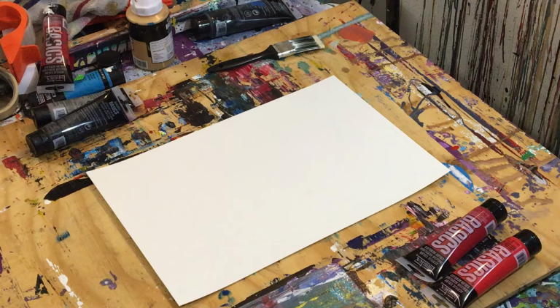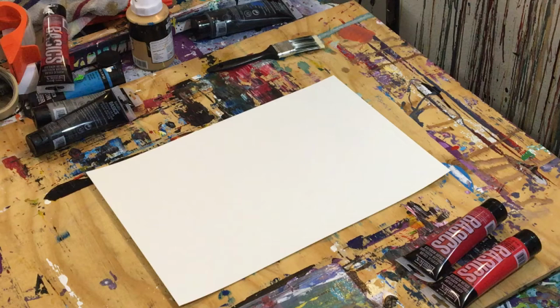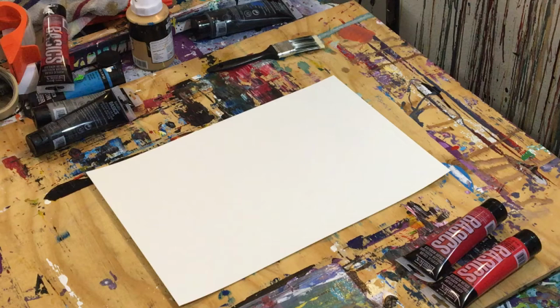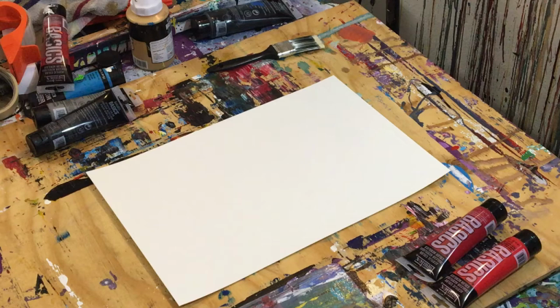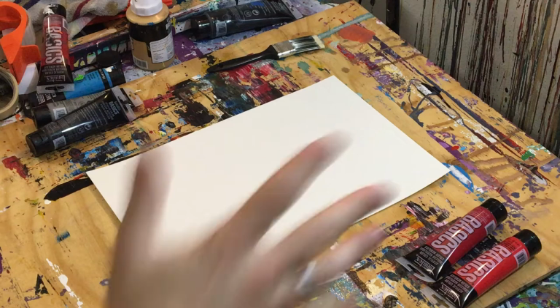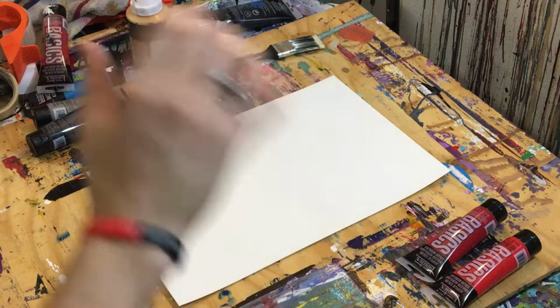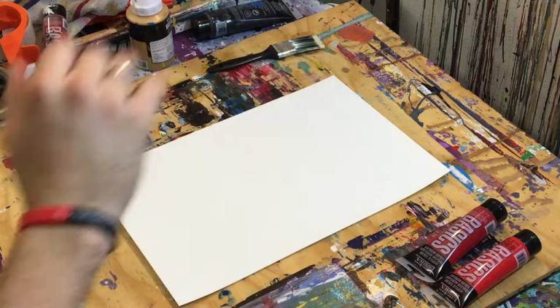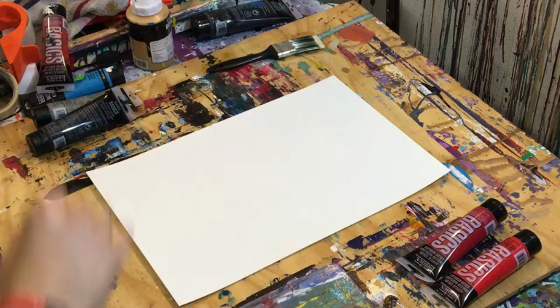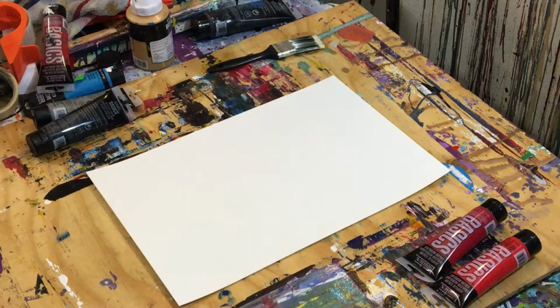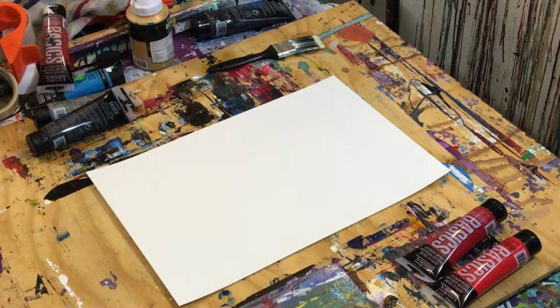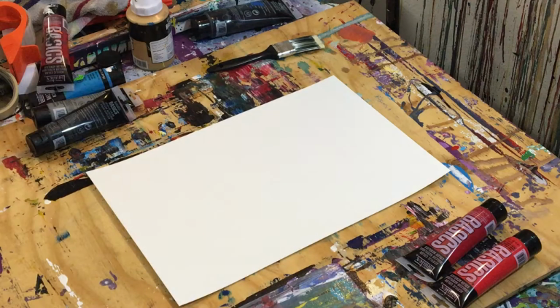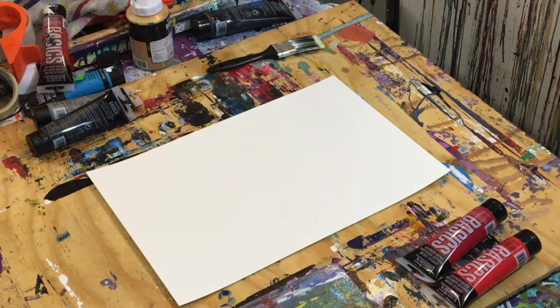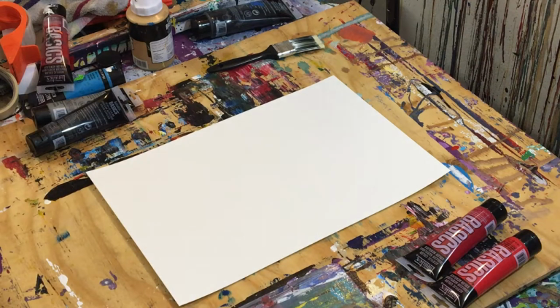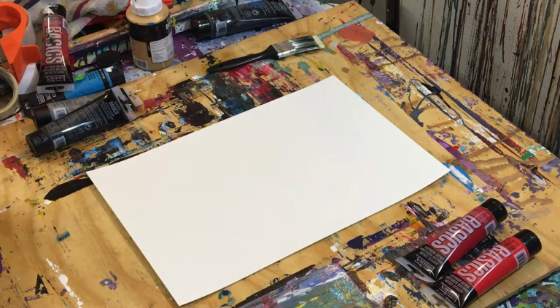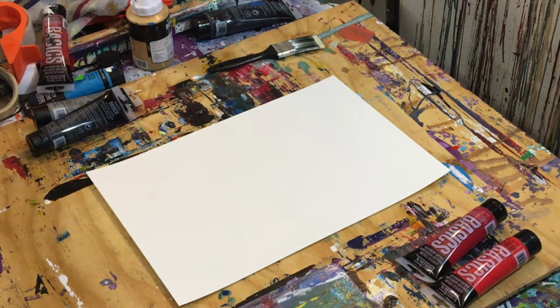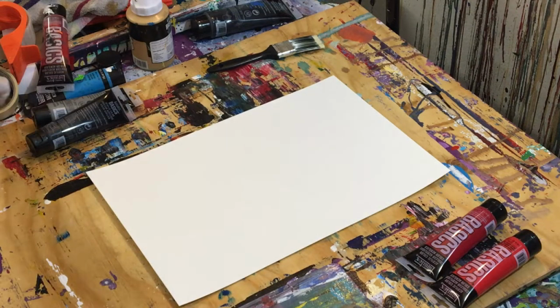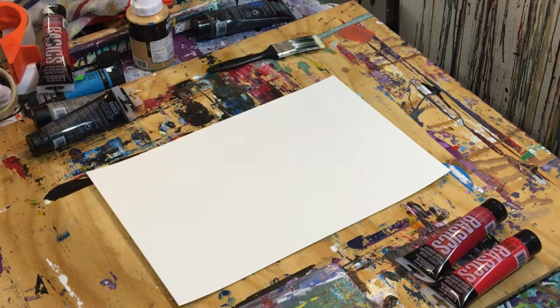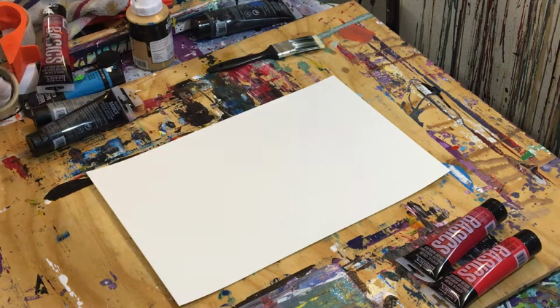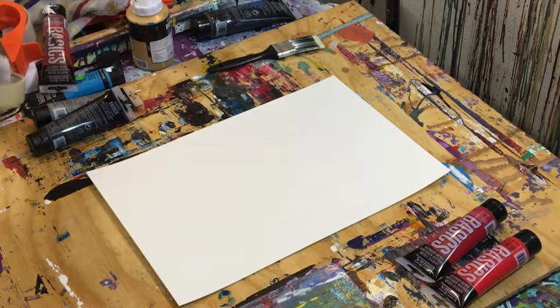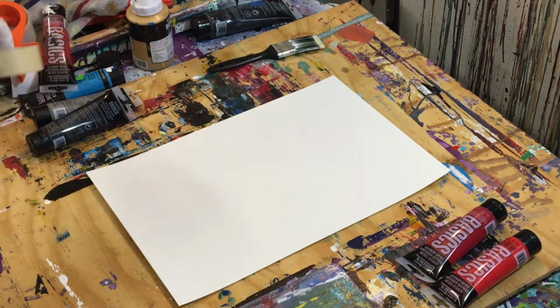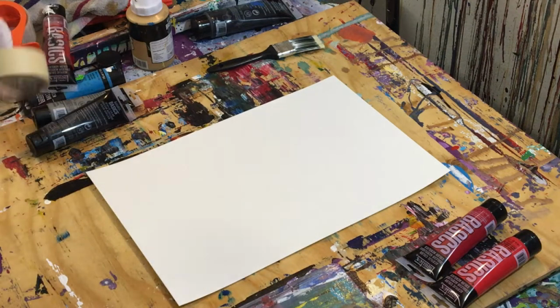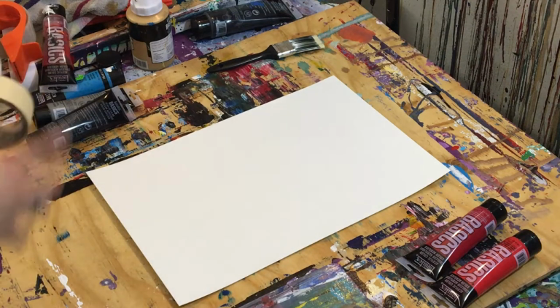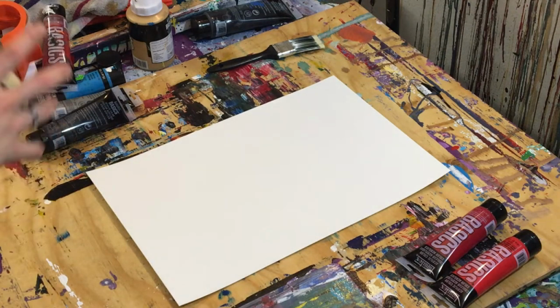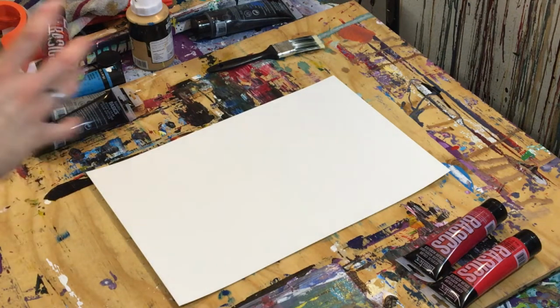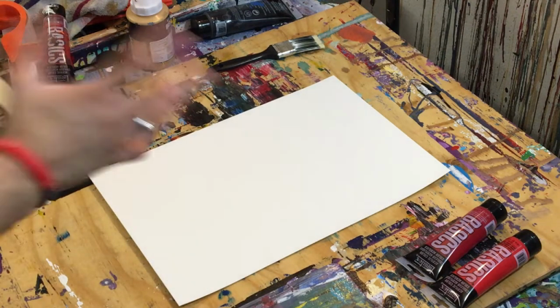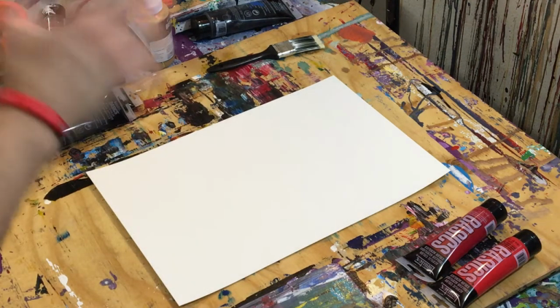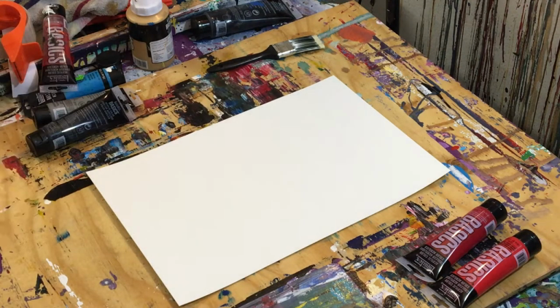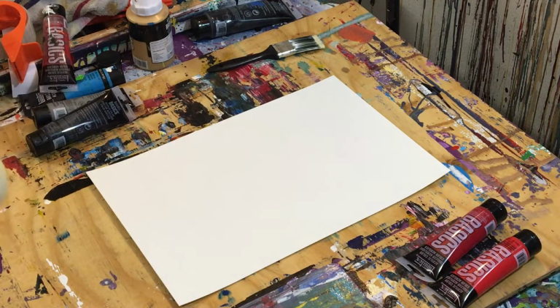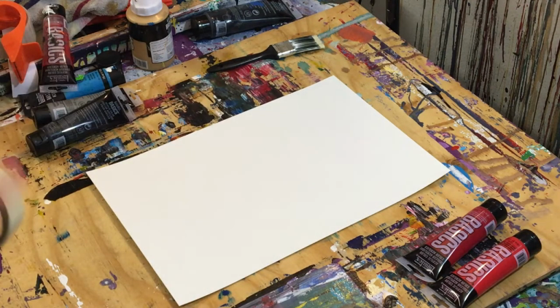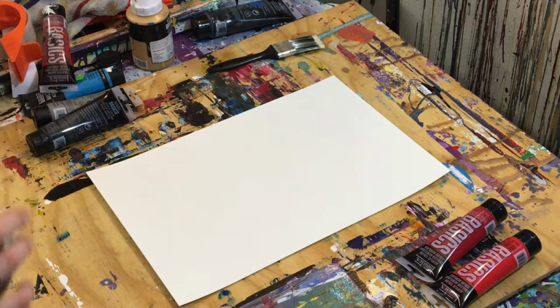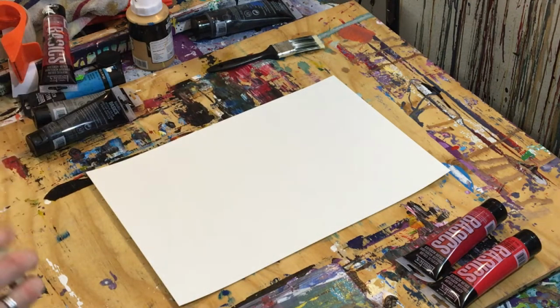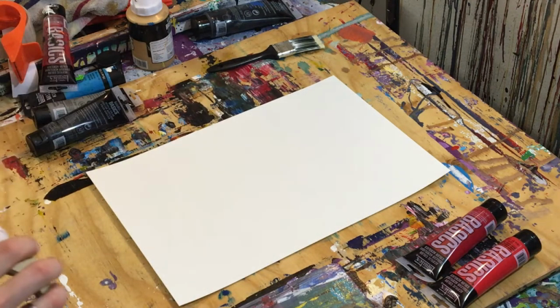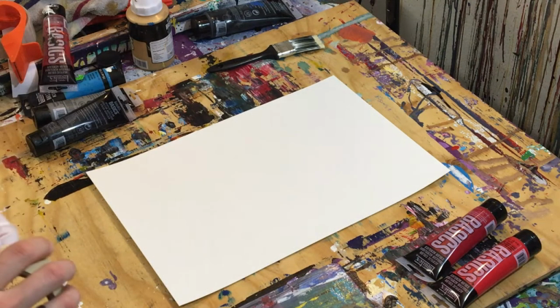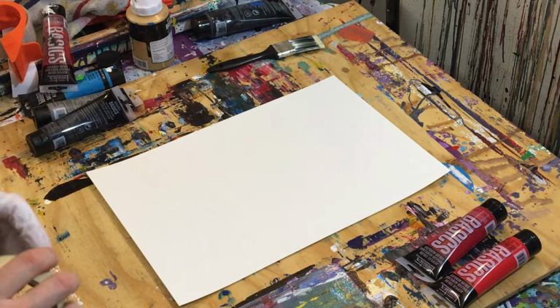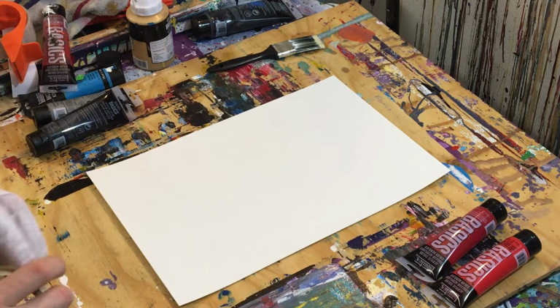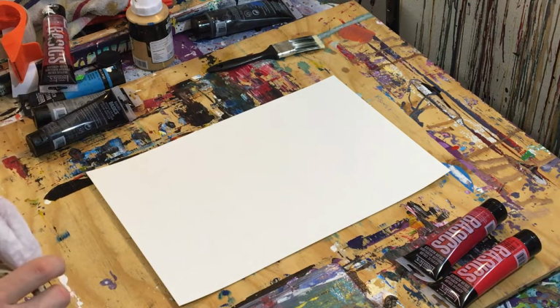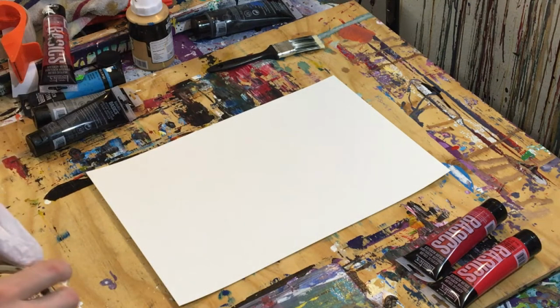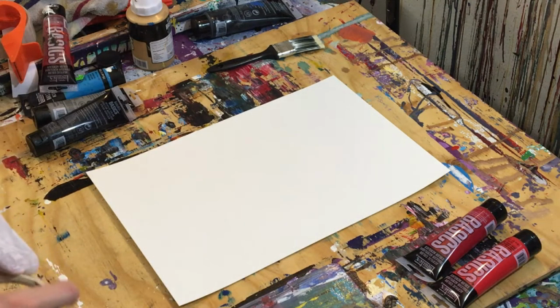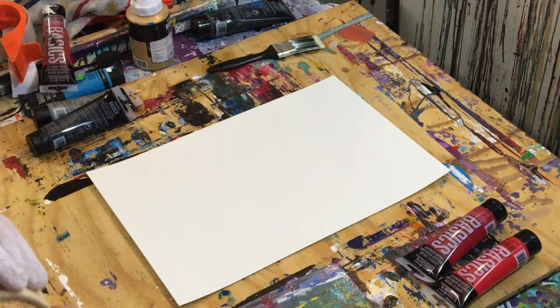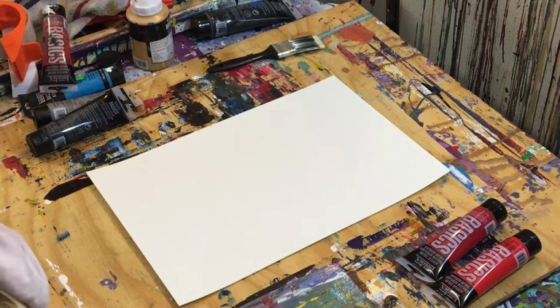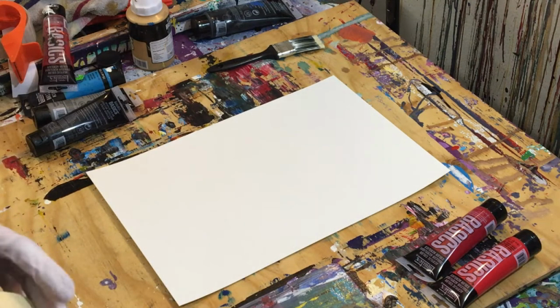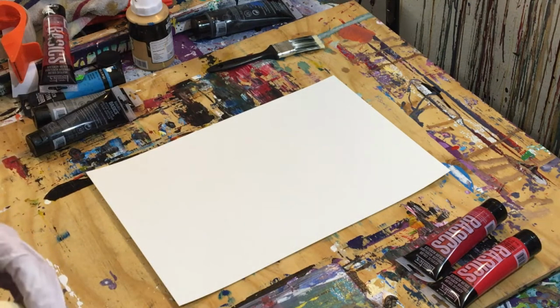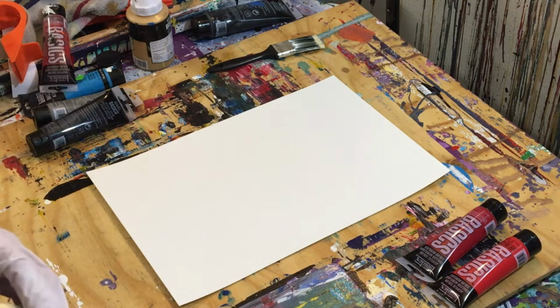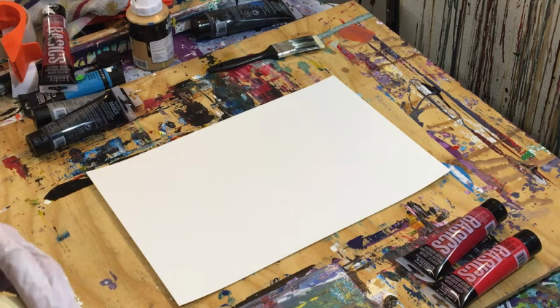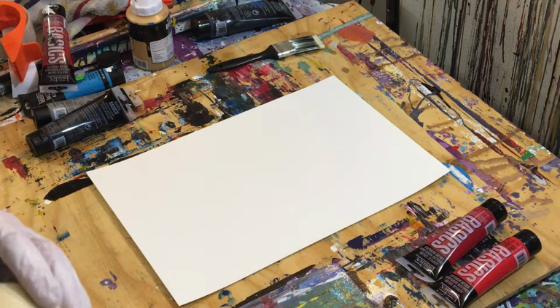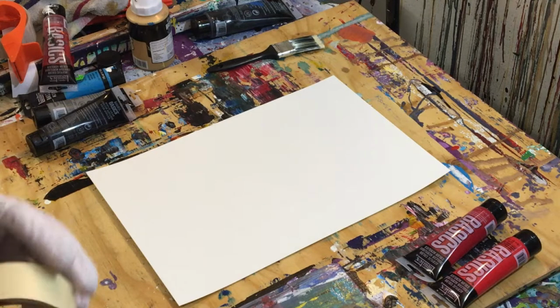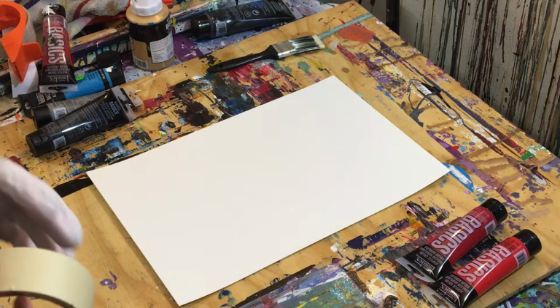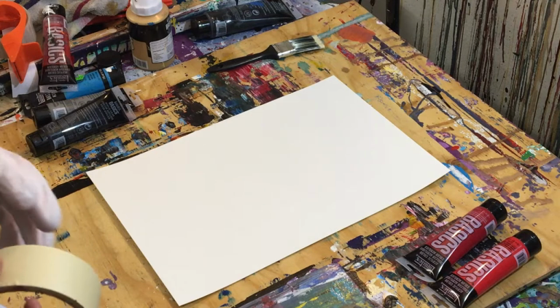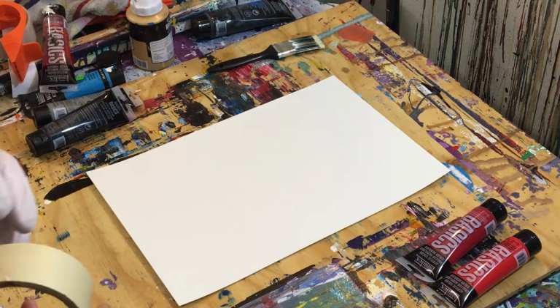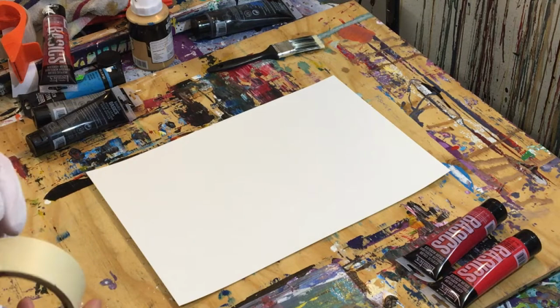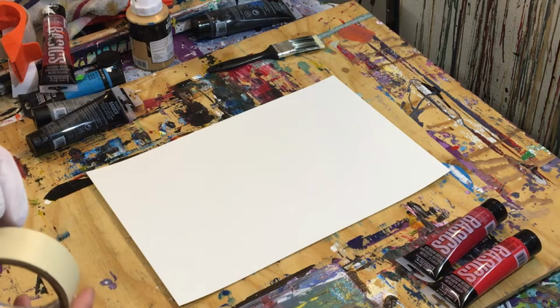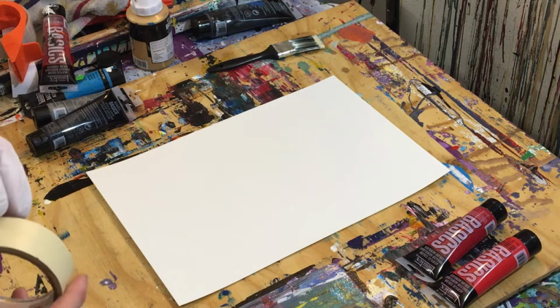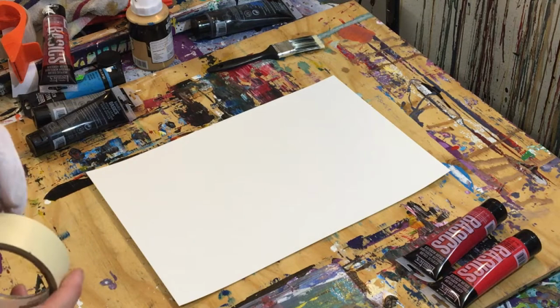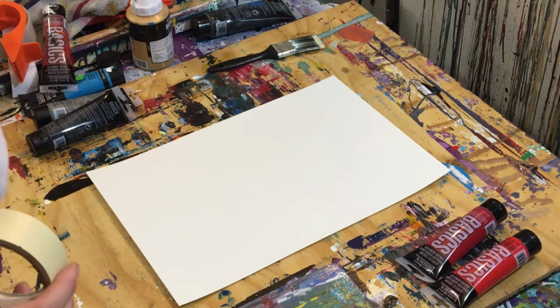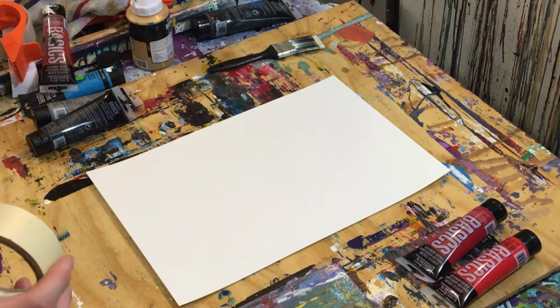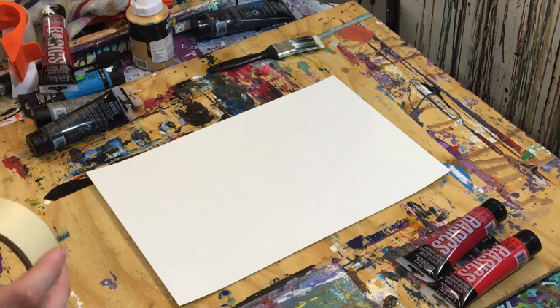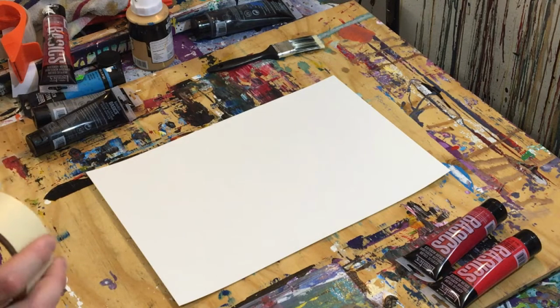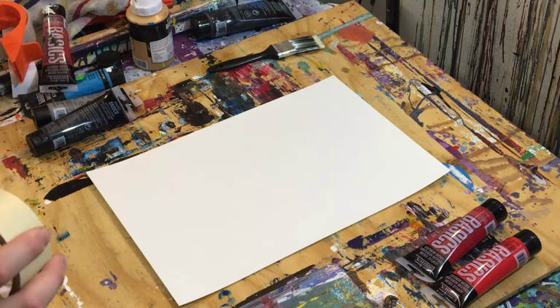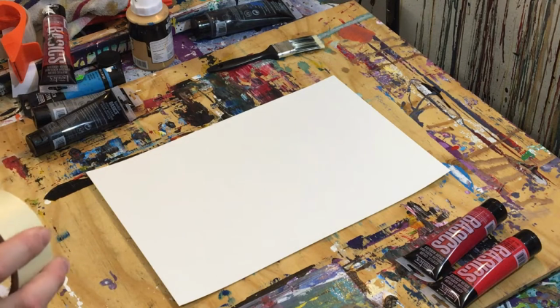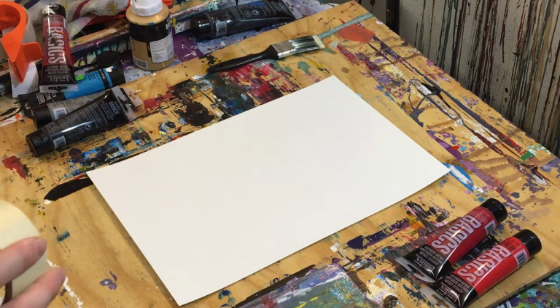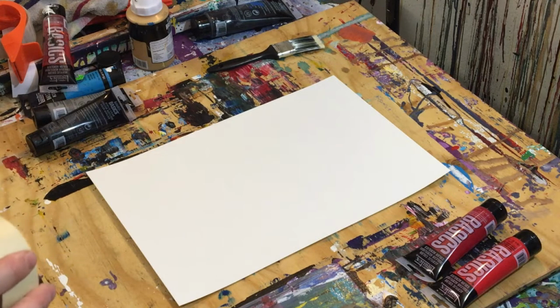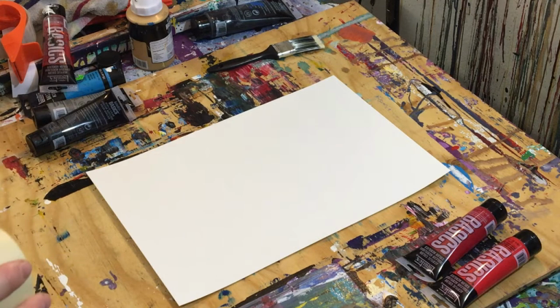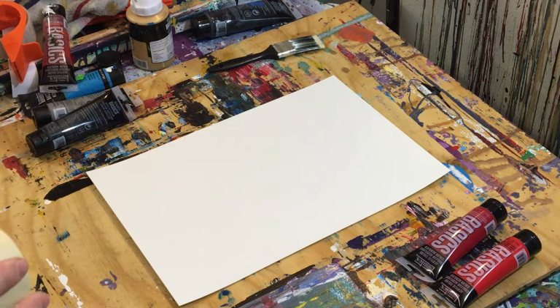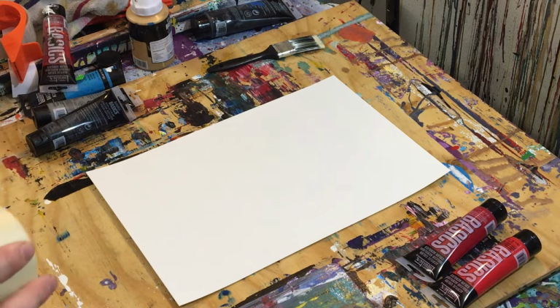Hey everyone, Cody here, and today we'll be doing a red and gray abstract painting.